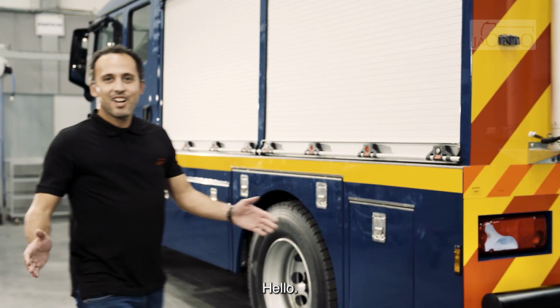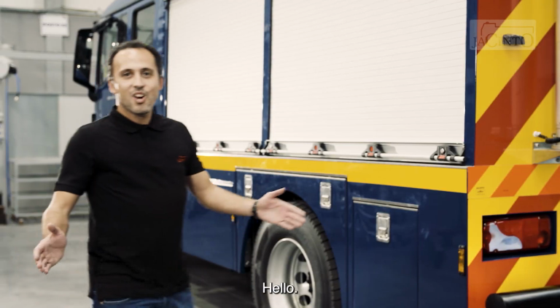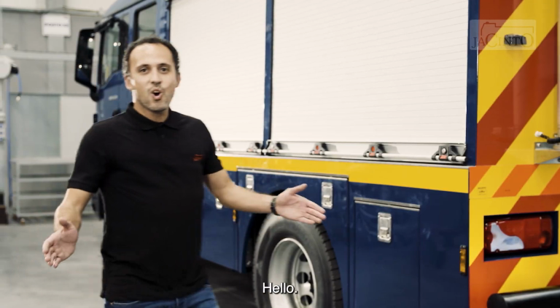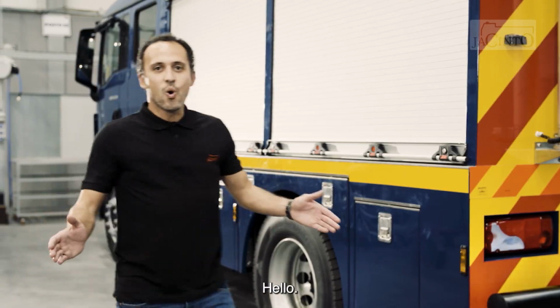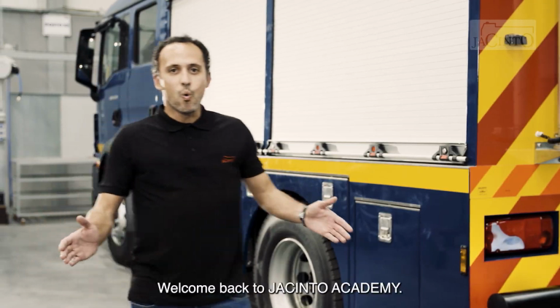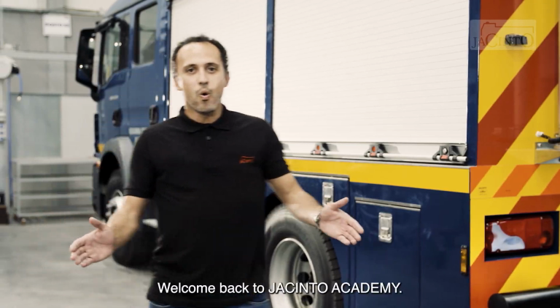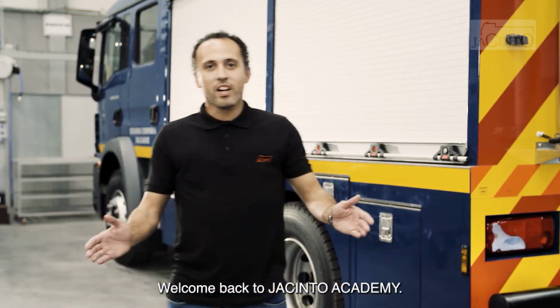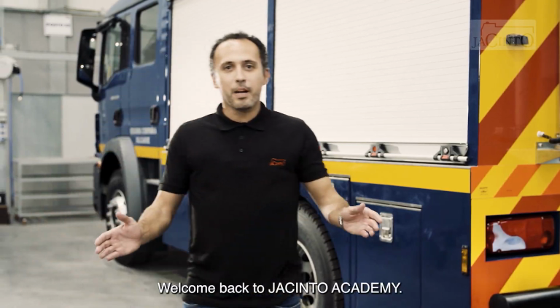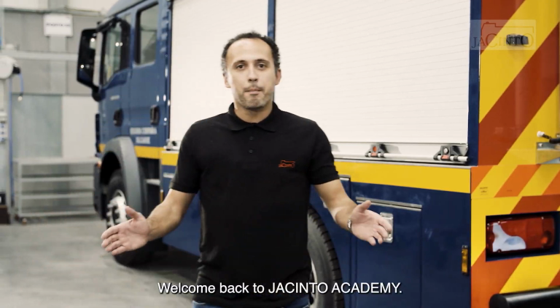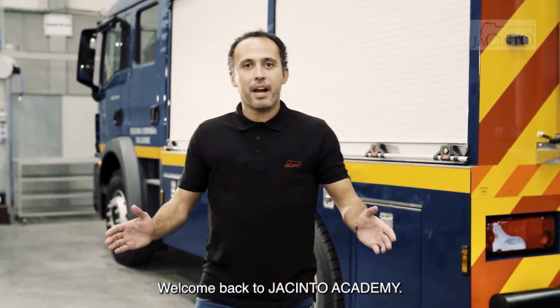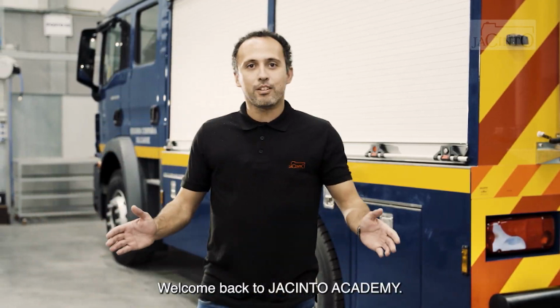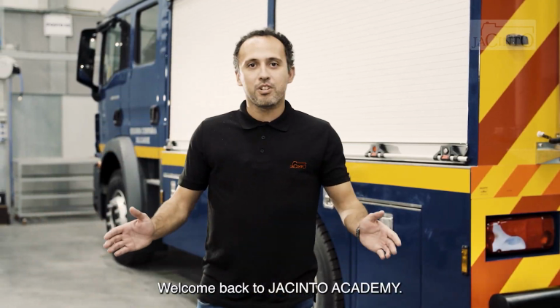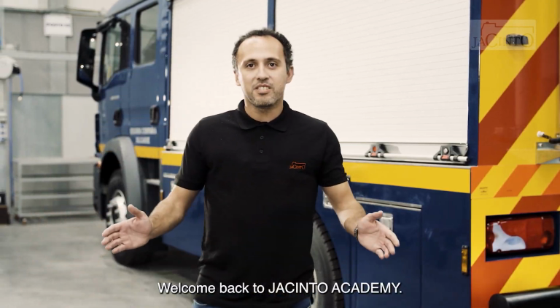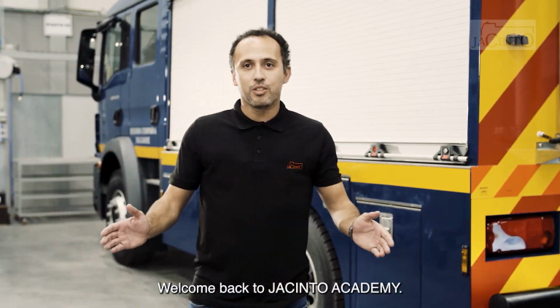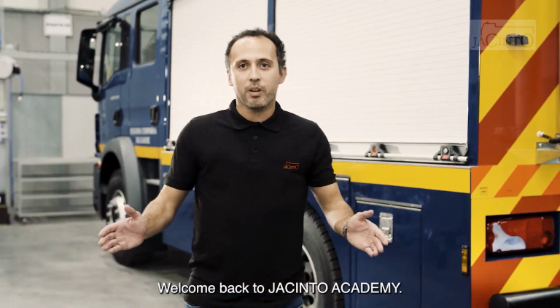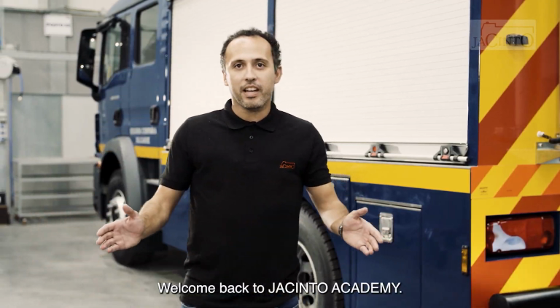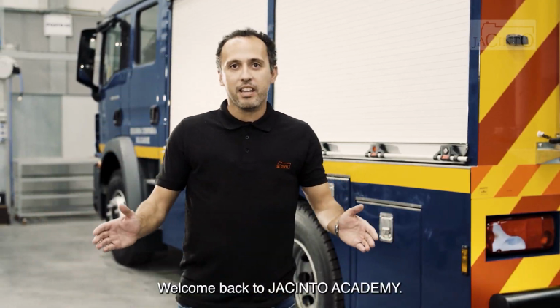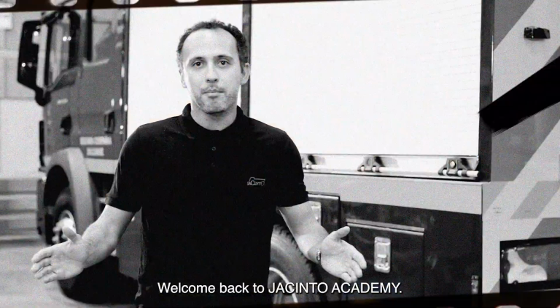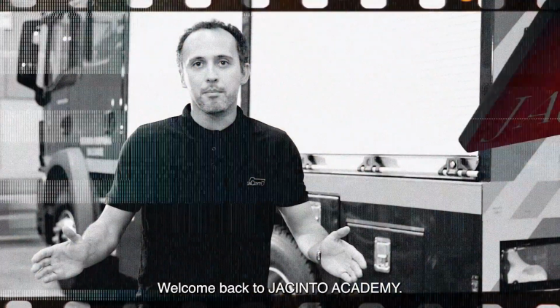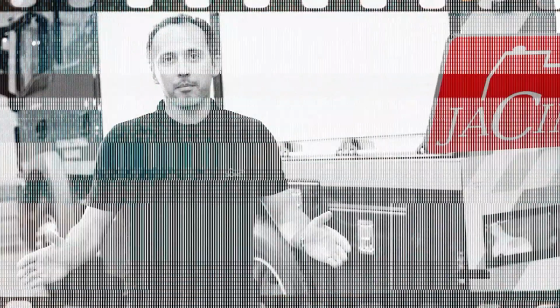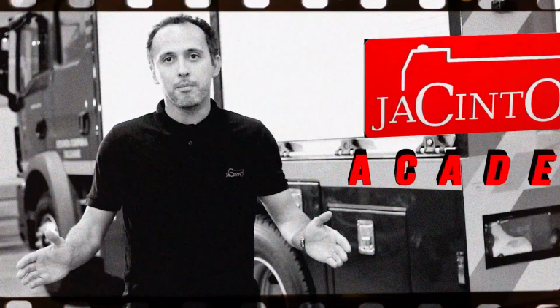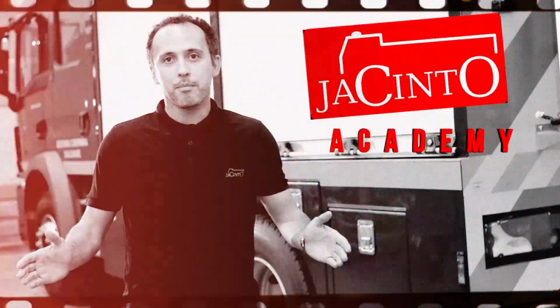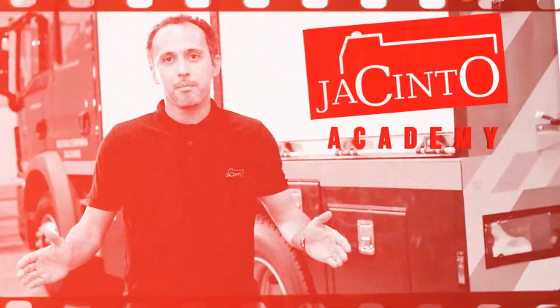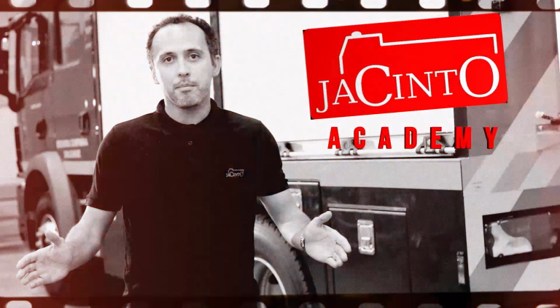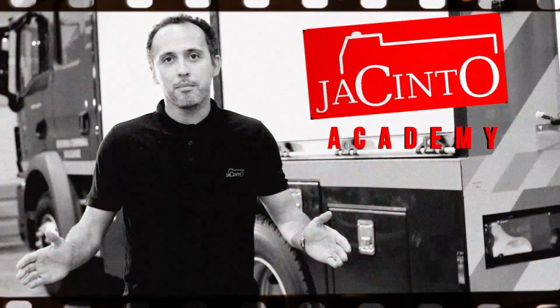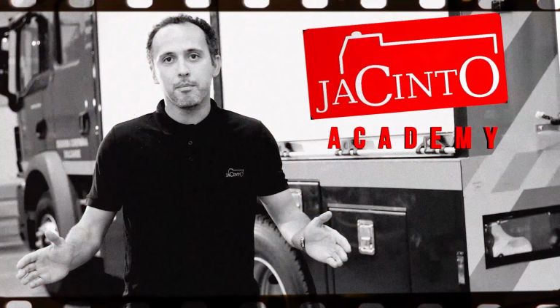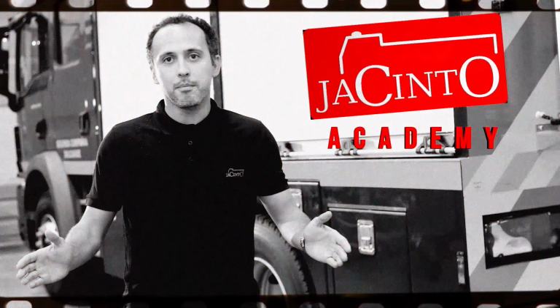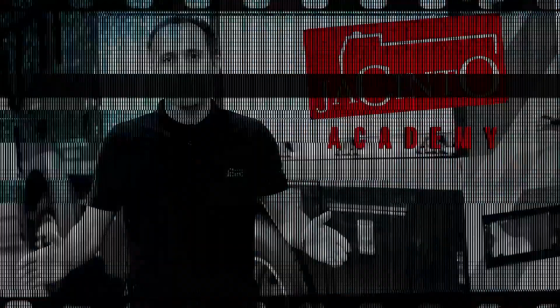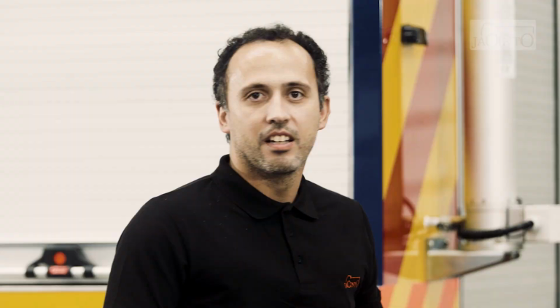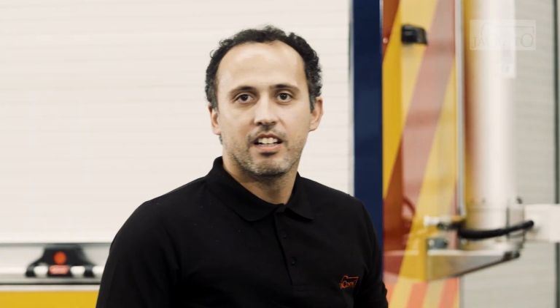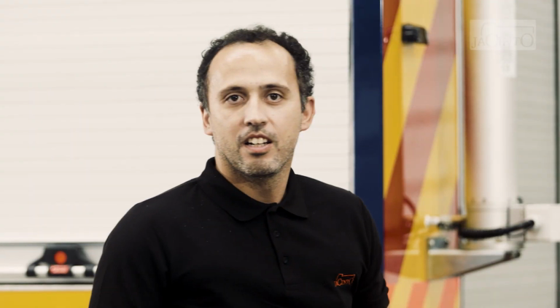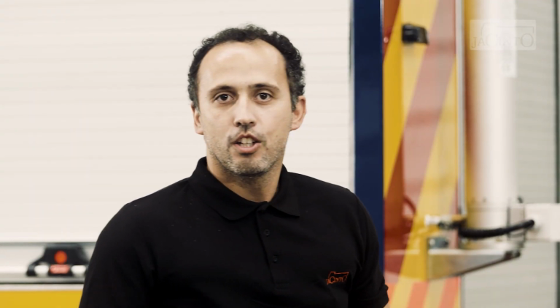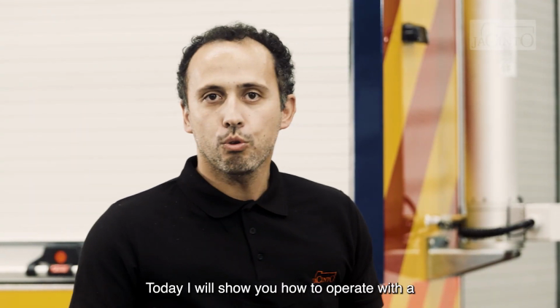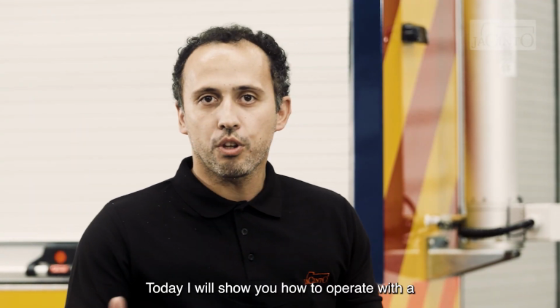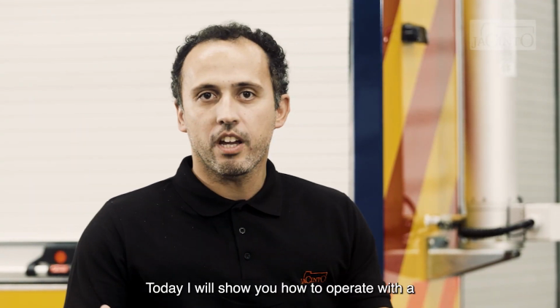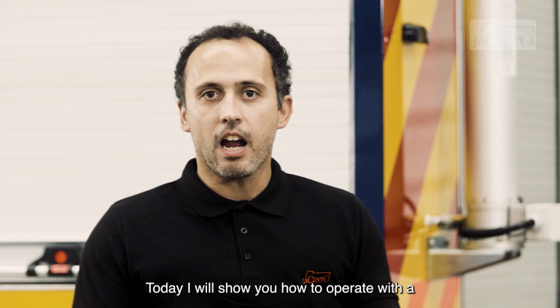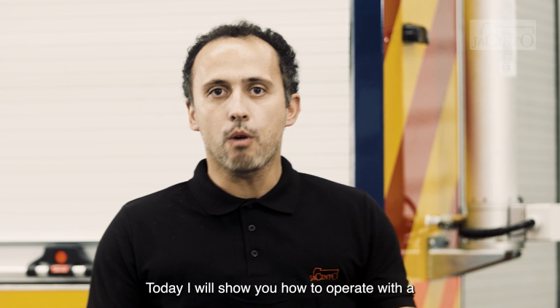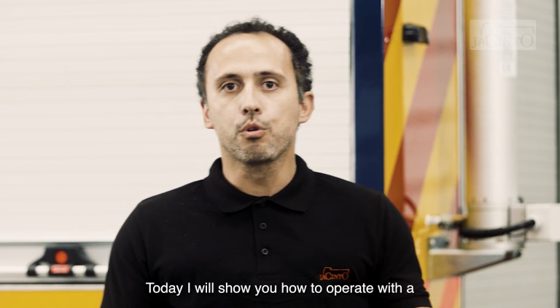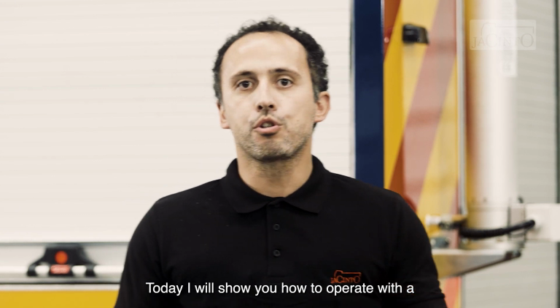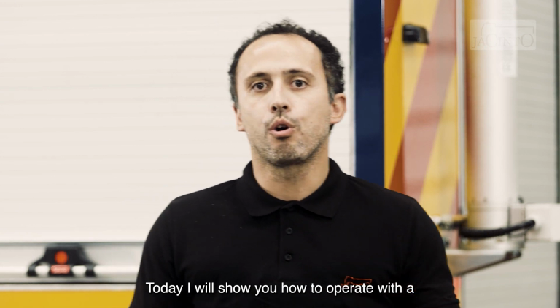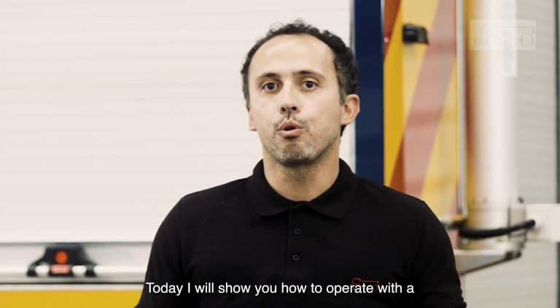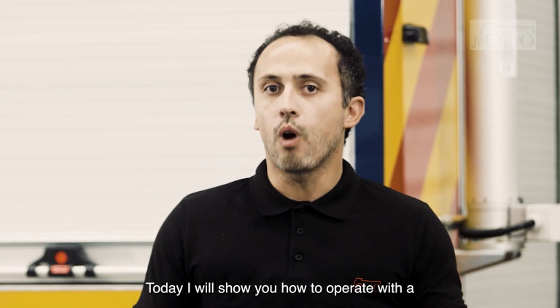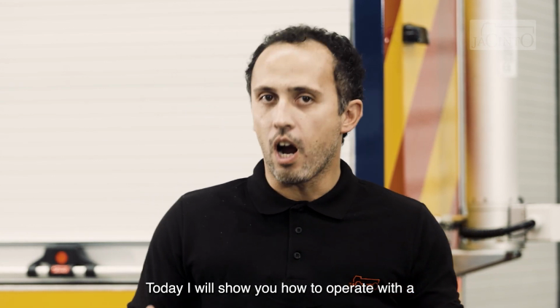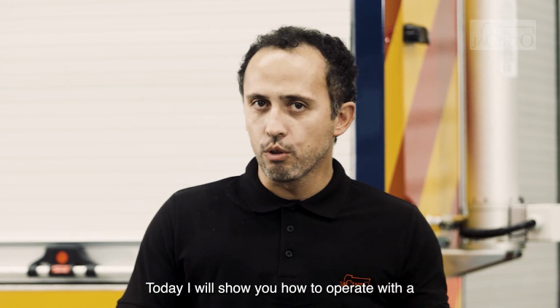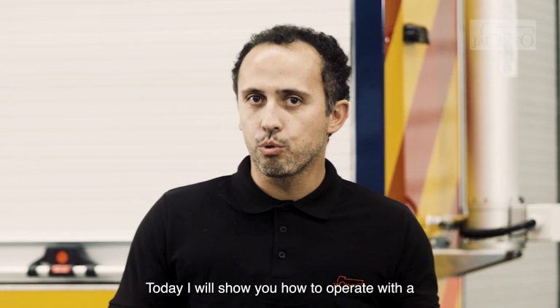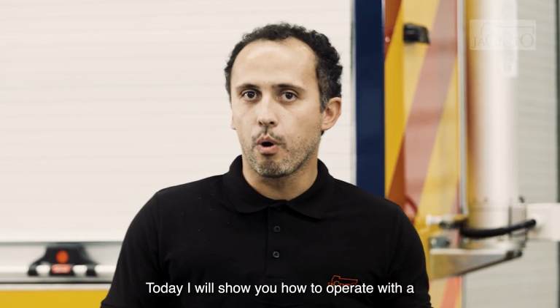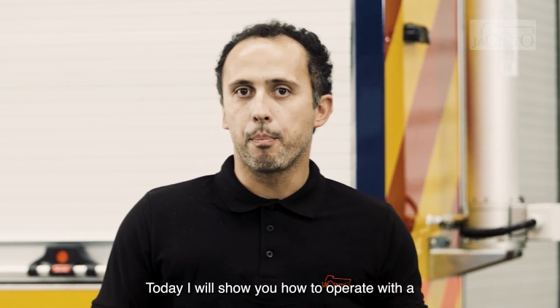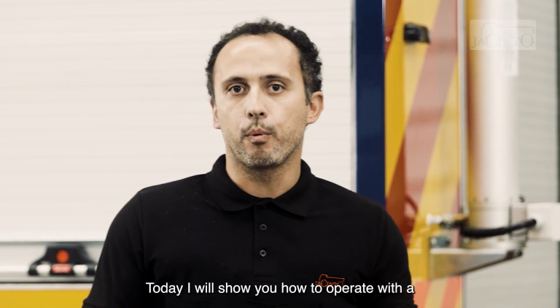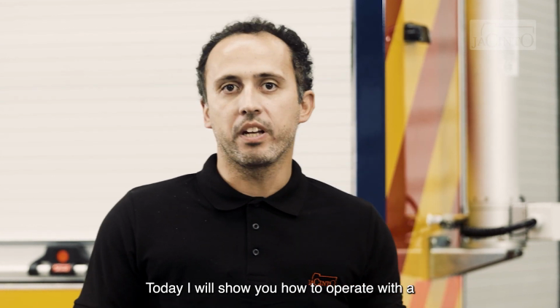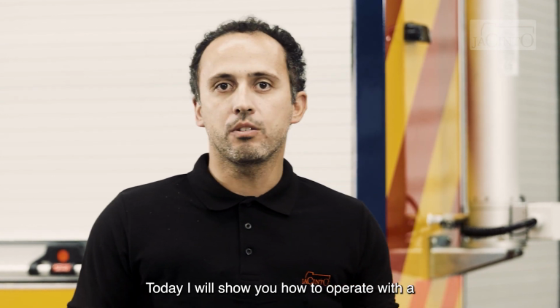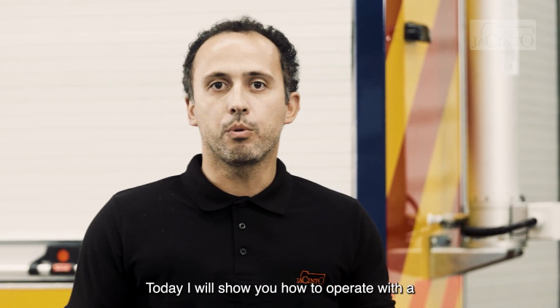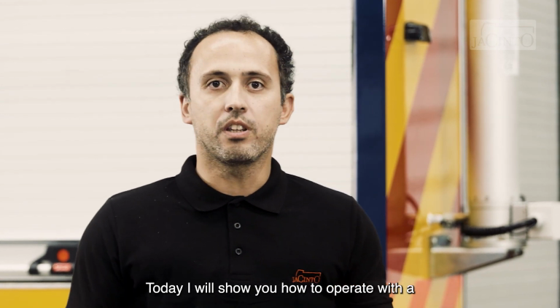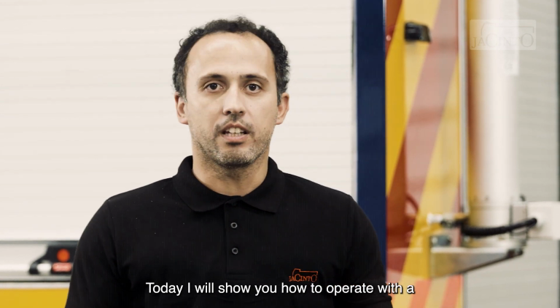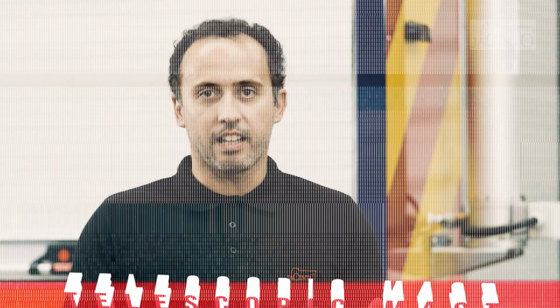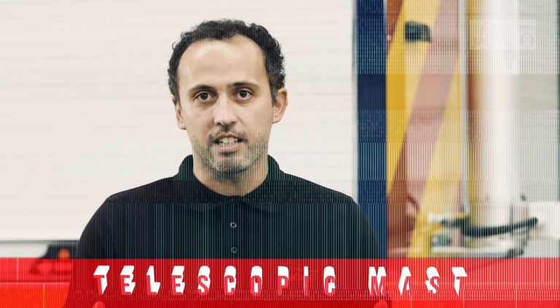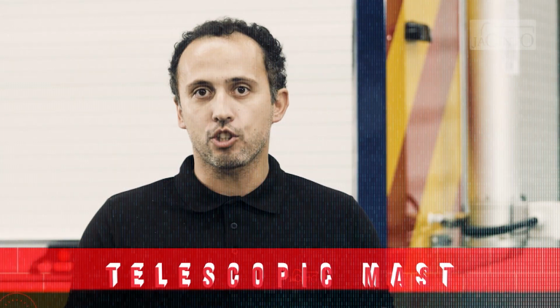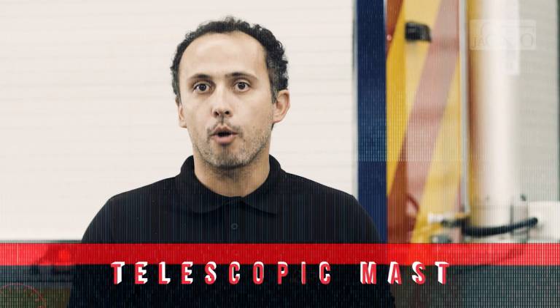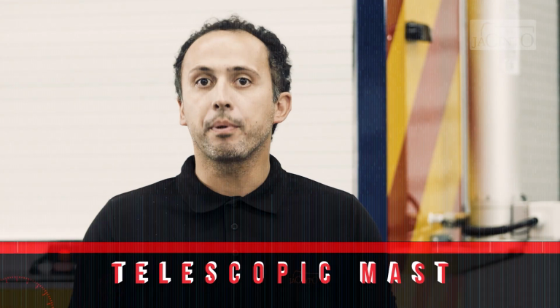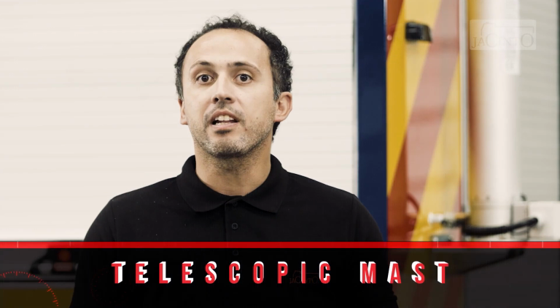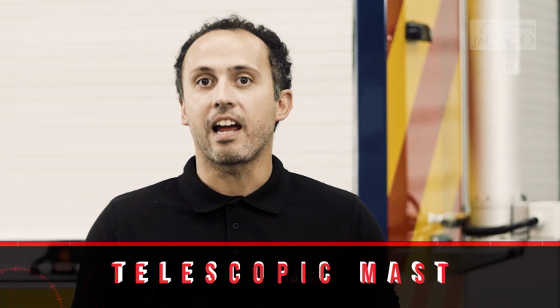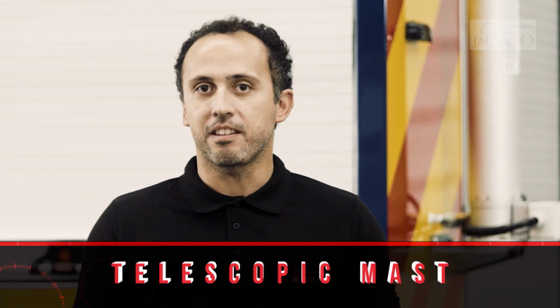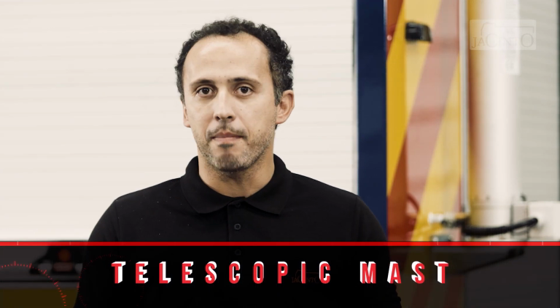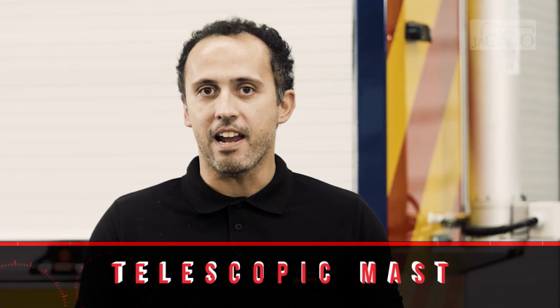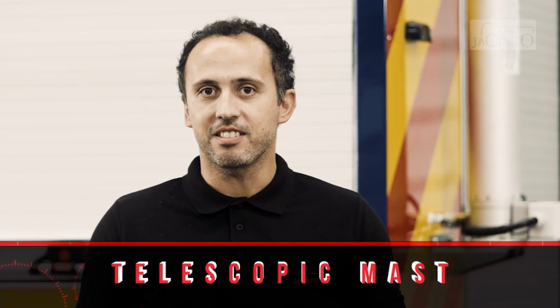Hello! Welcome back to Jacinto Academy. Today I will show you how to operate with a telescopic light mast.